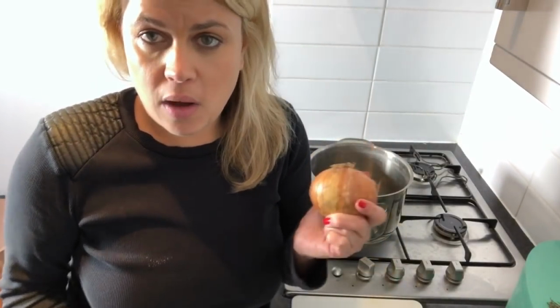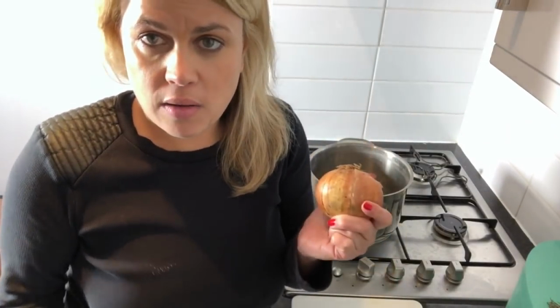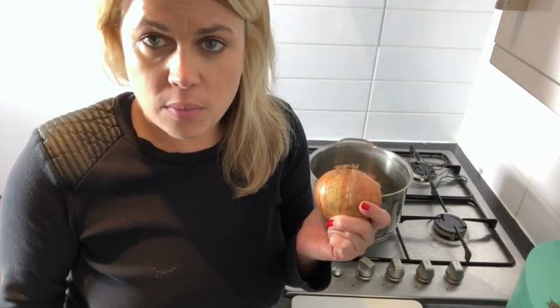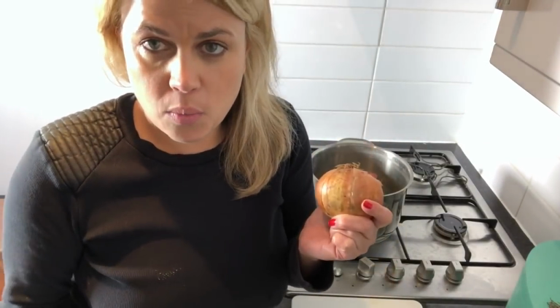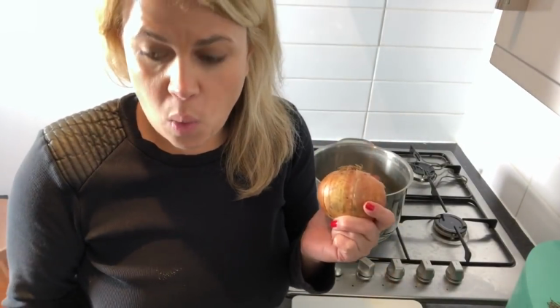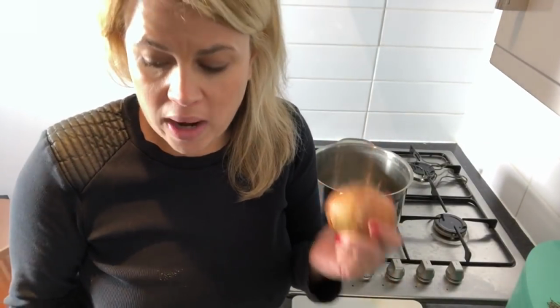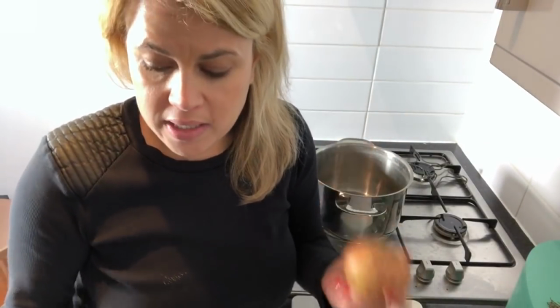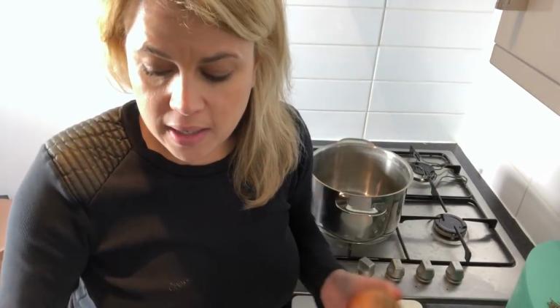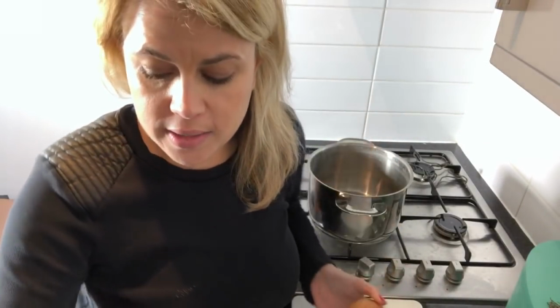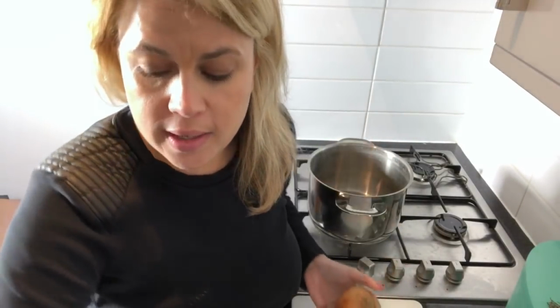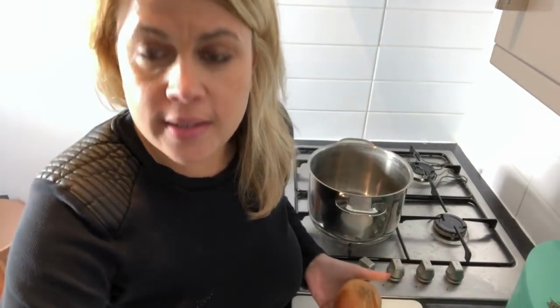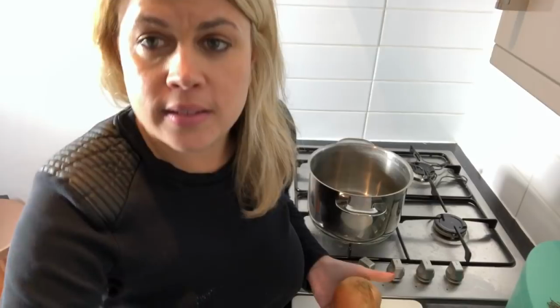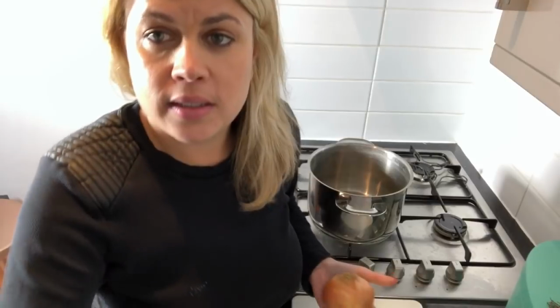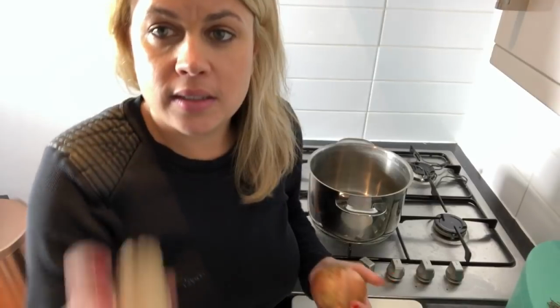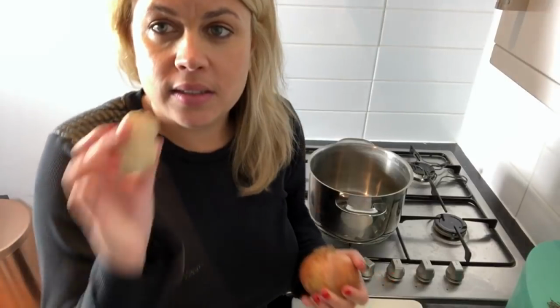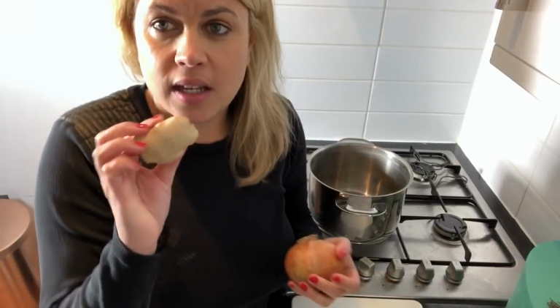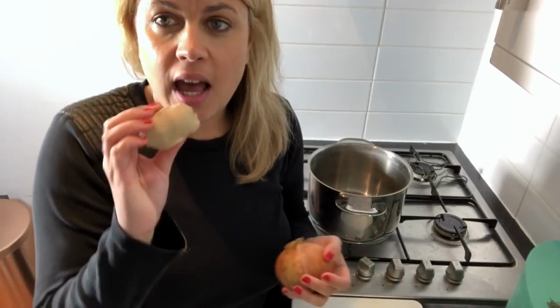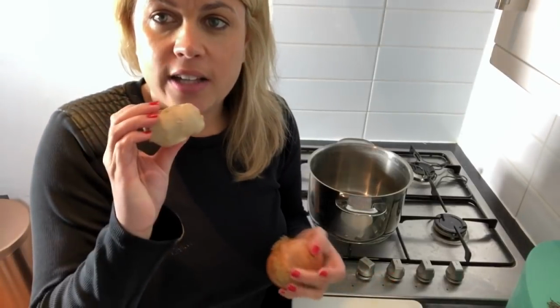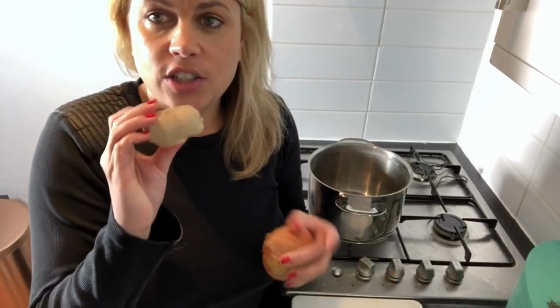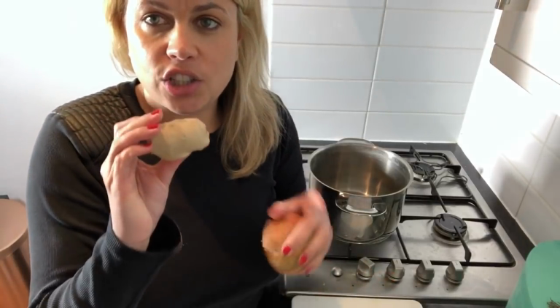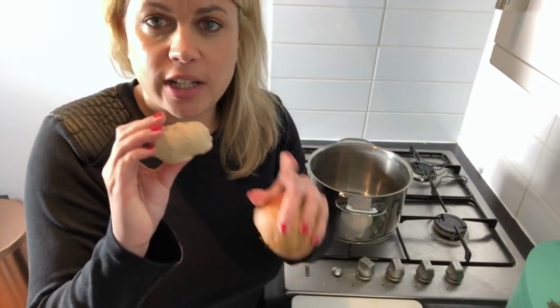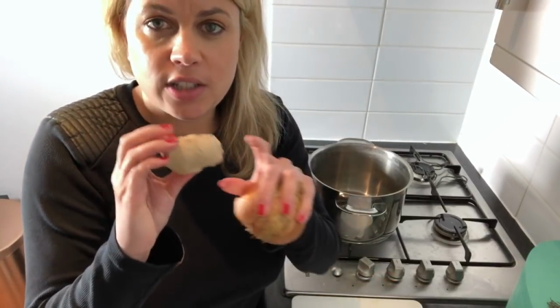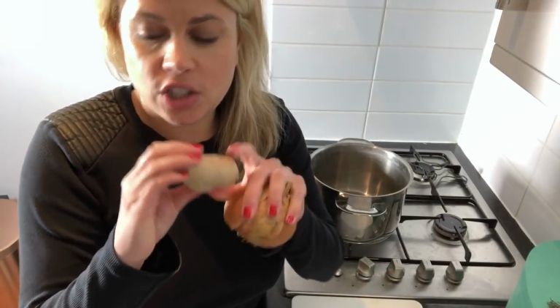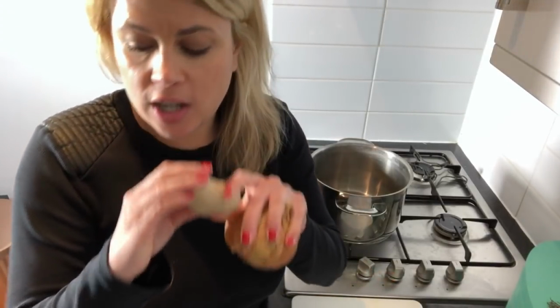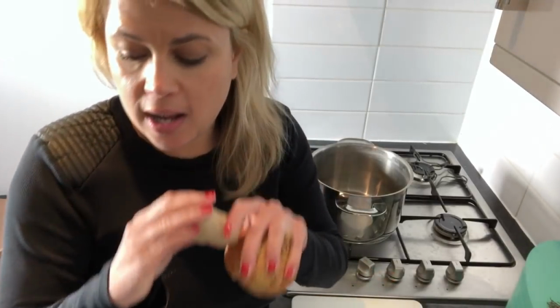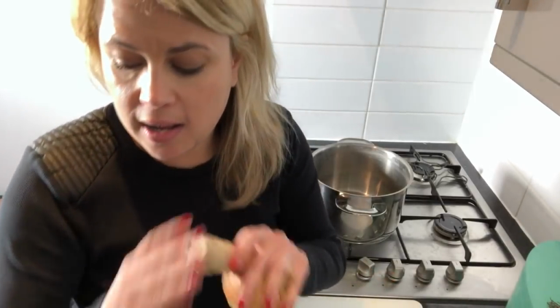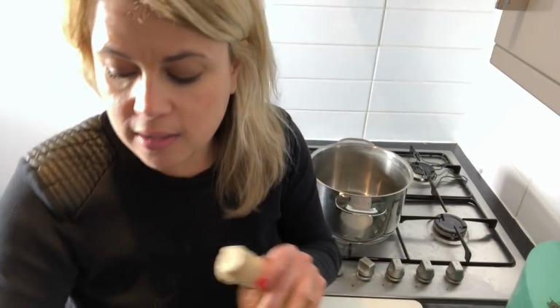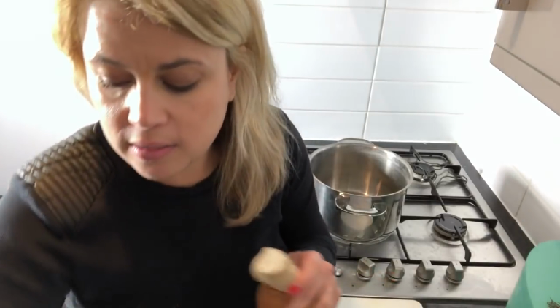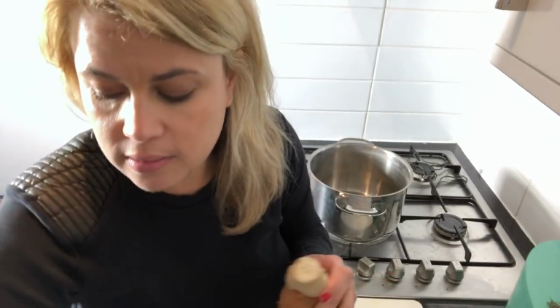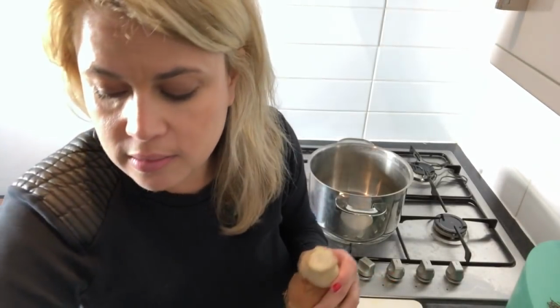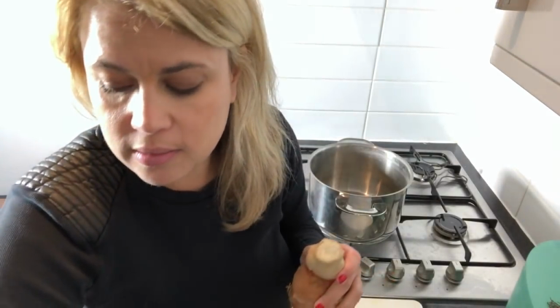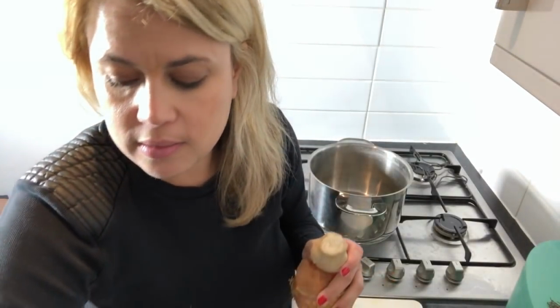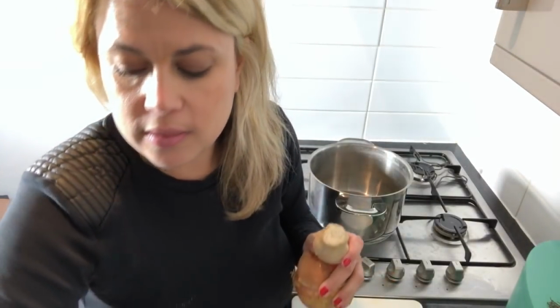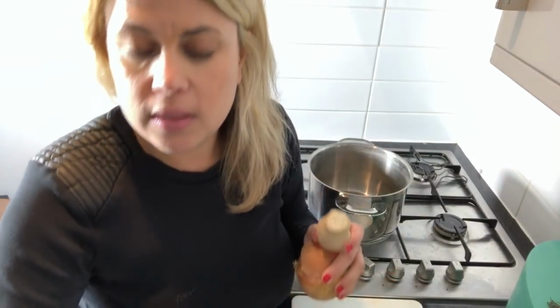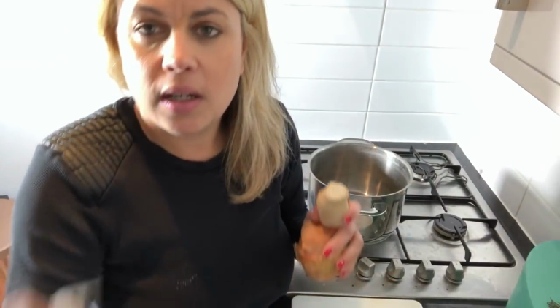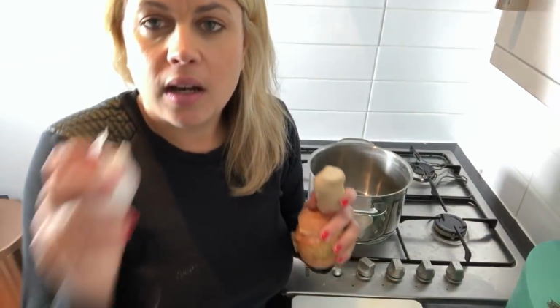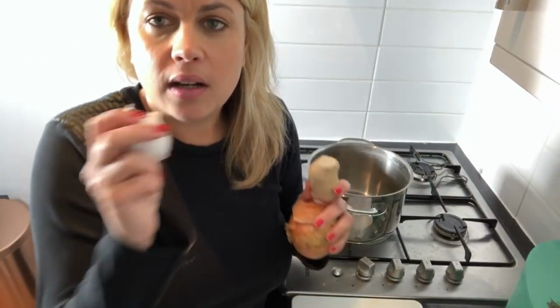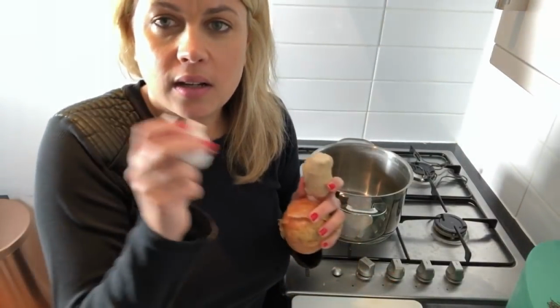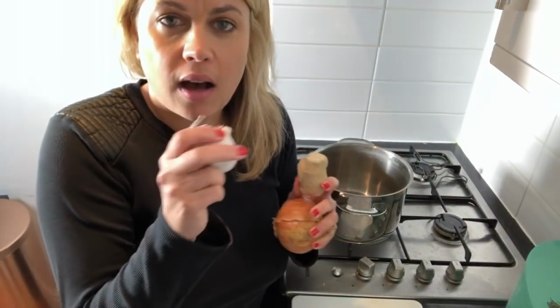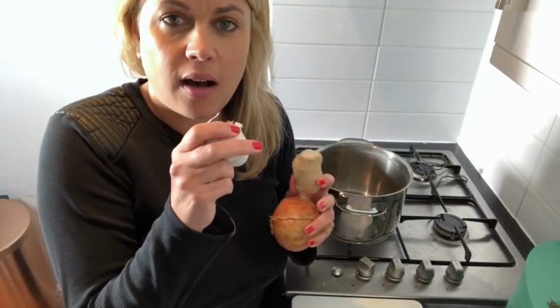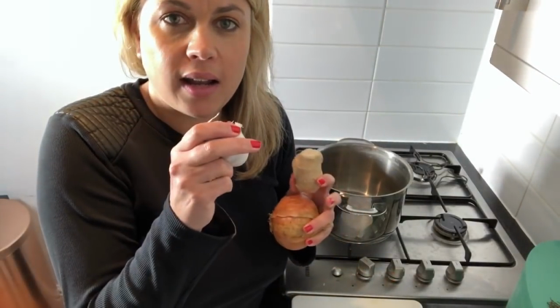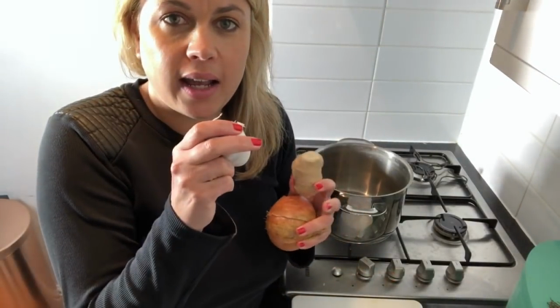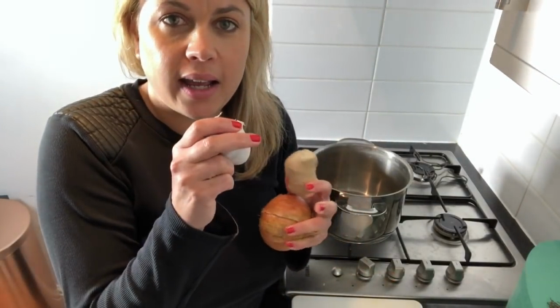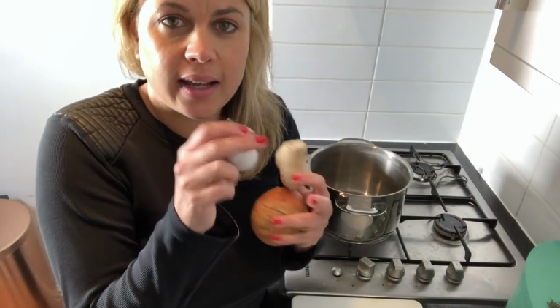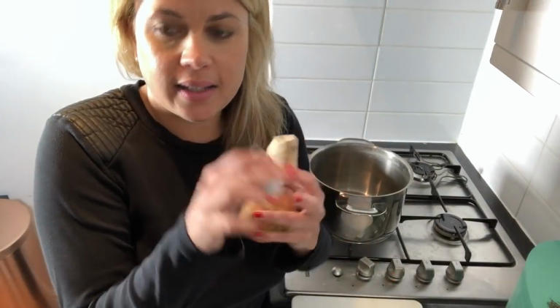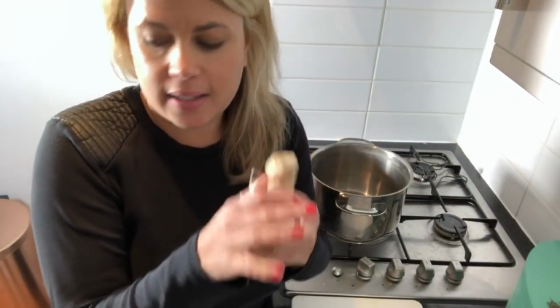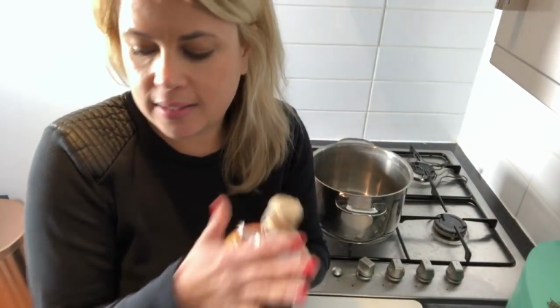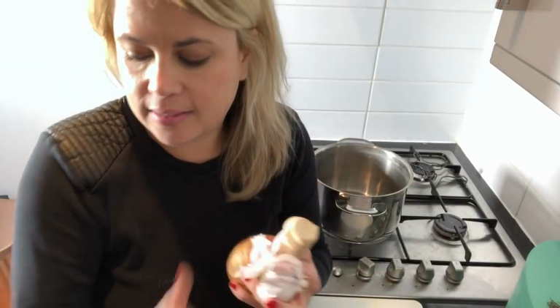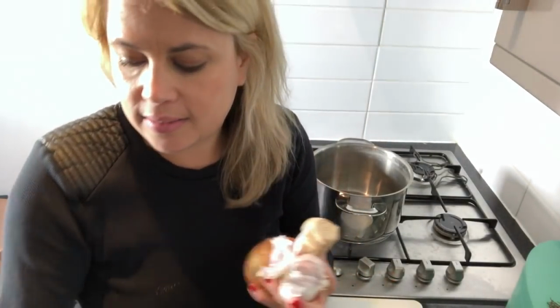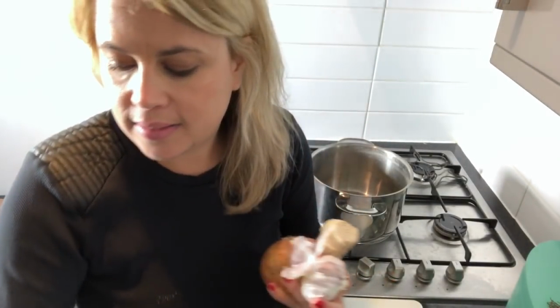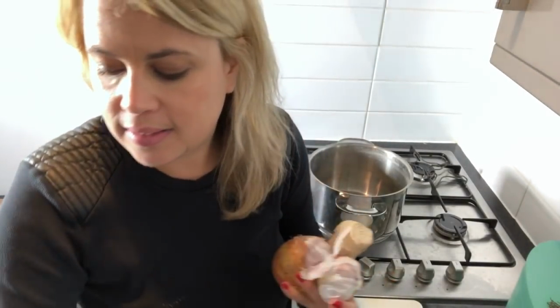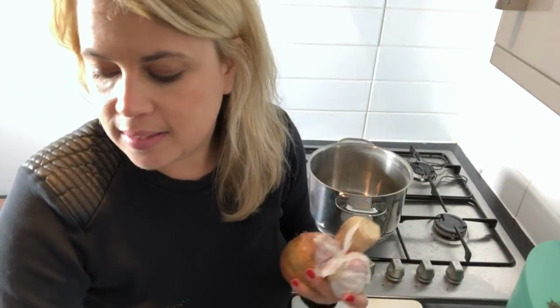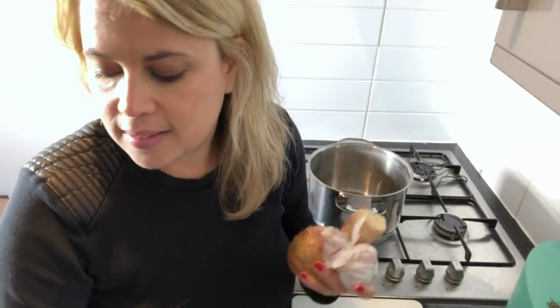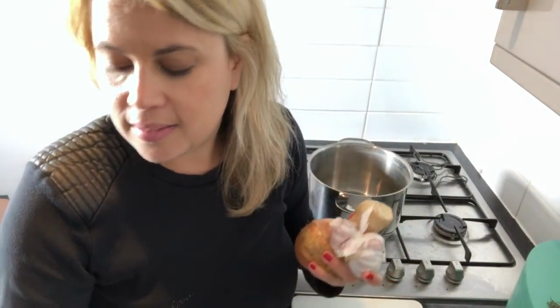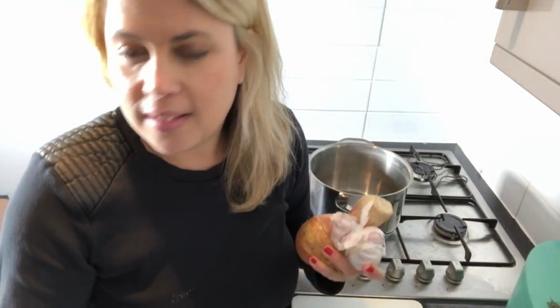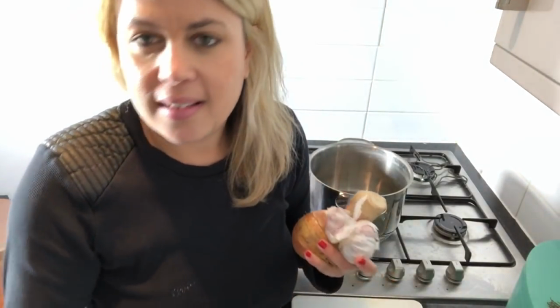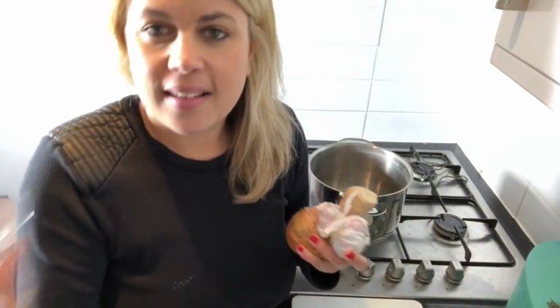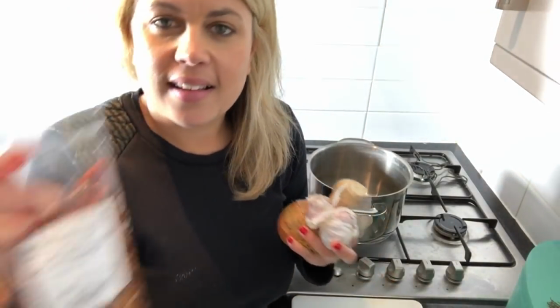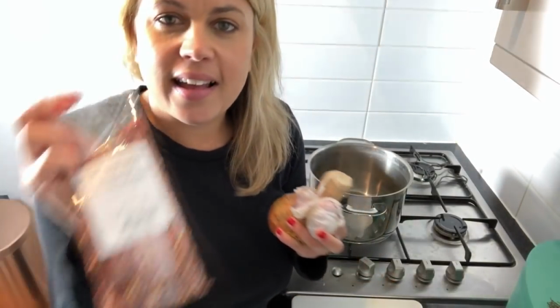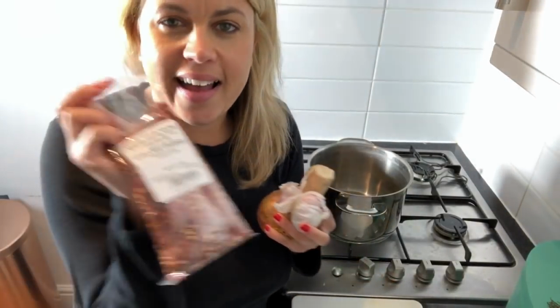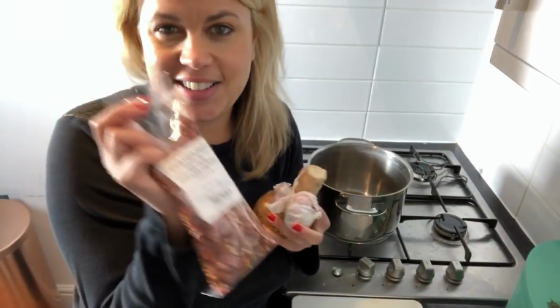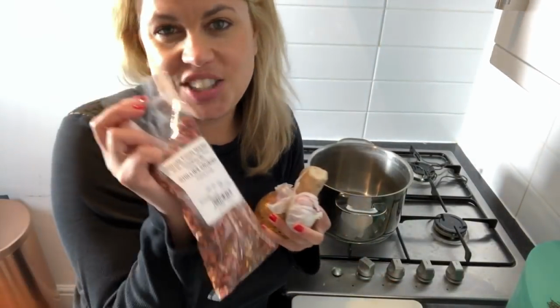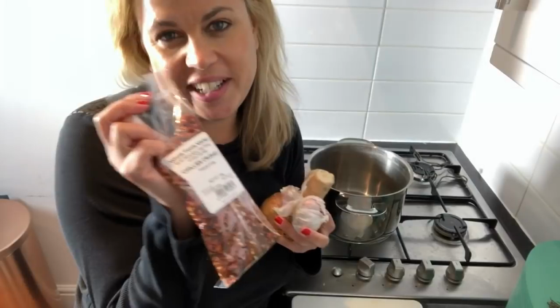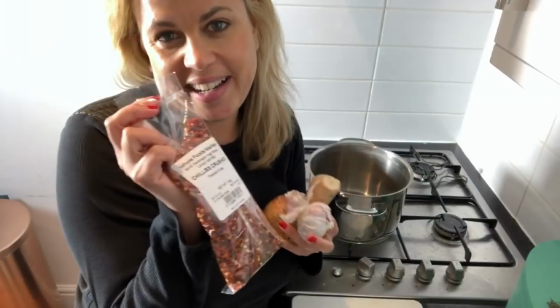So we're going to start with our normal basic ingredients: white onion, ginger, garlic and chilli.